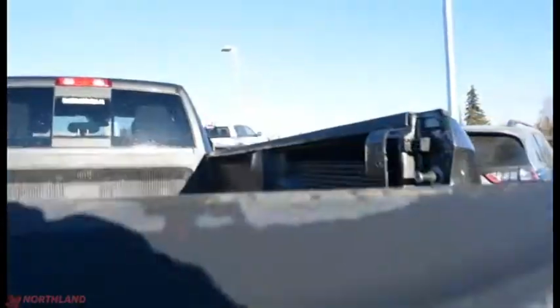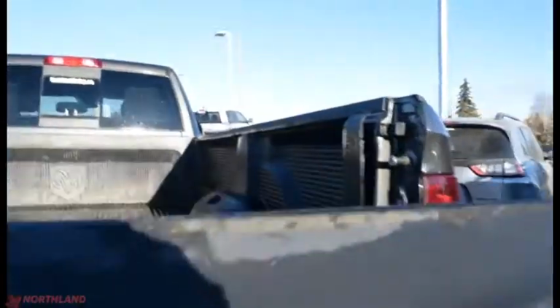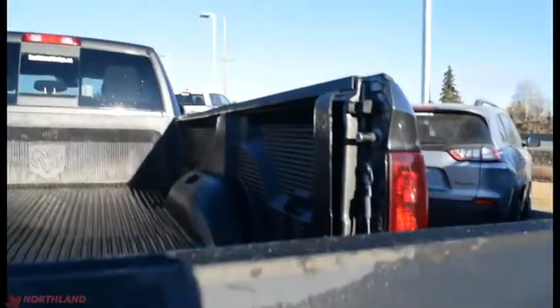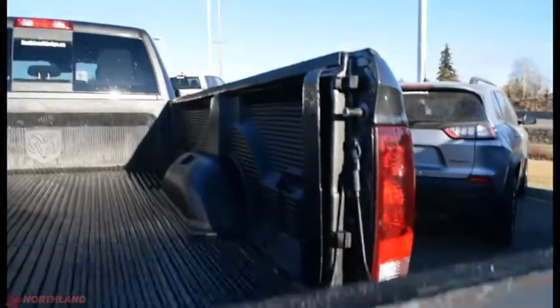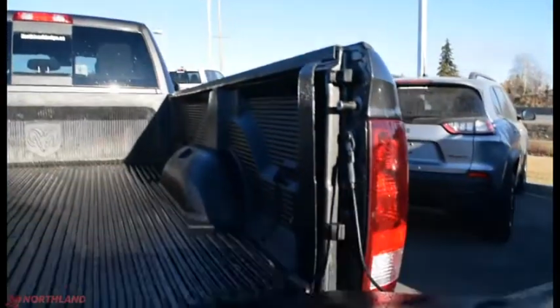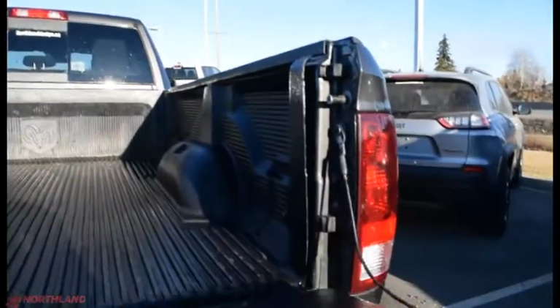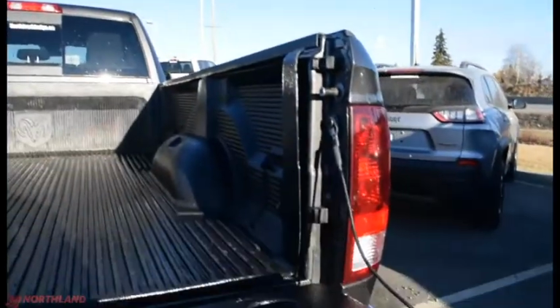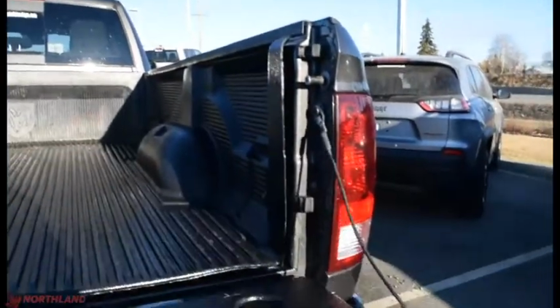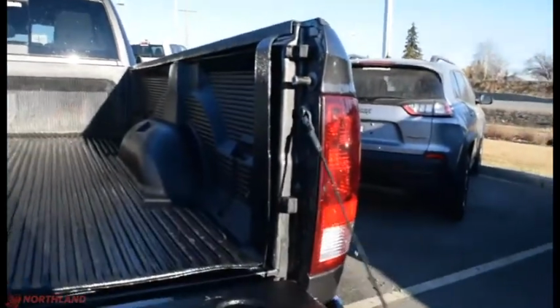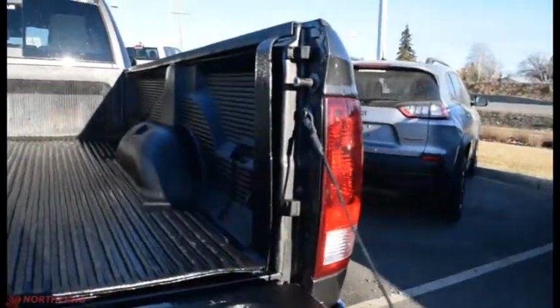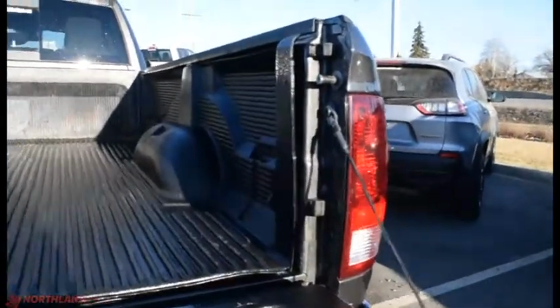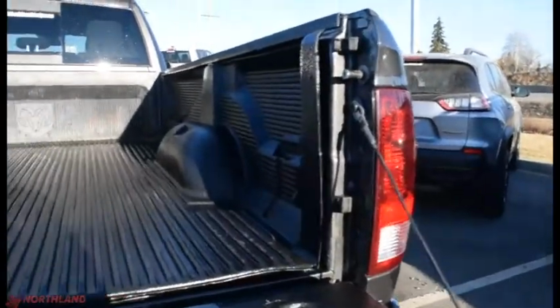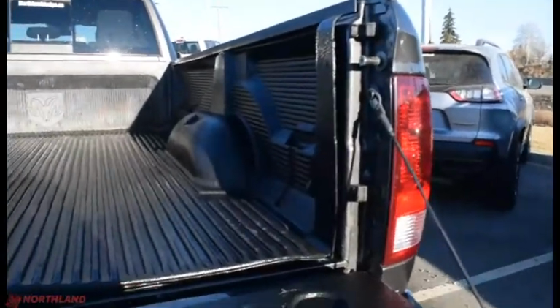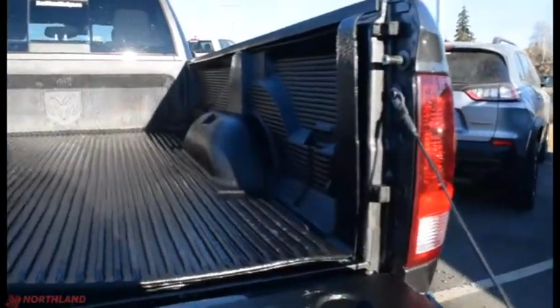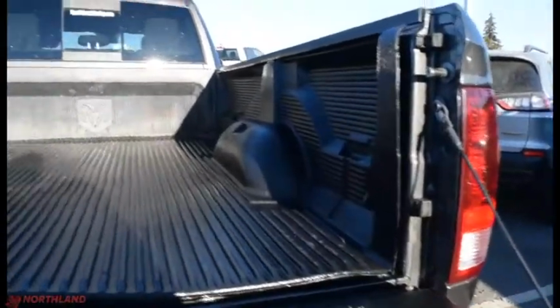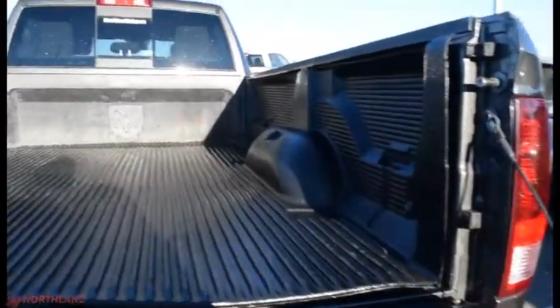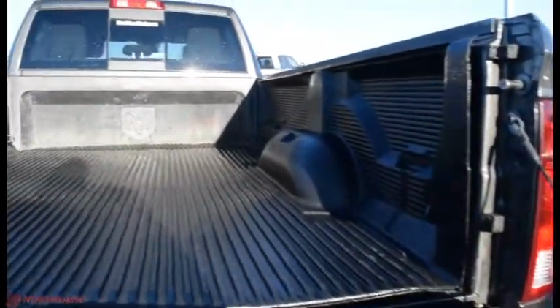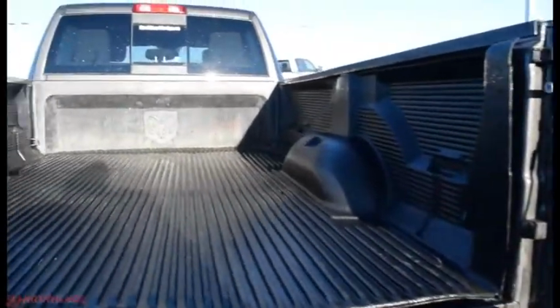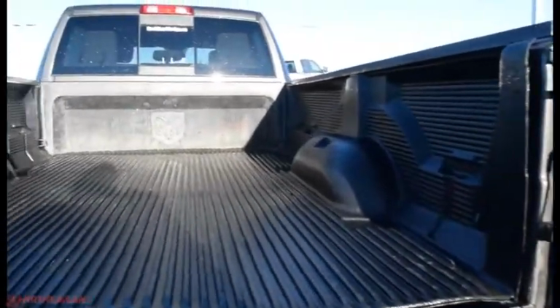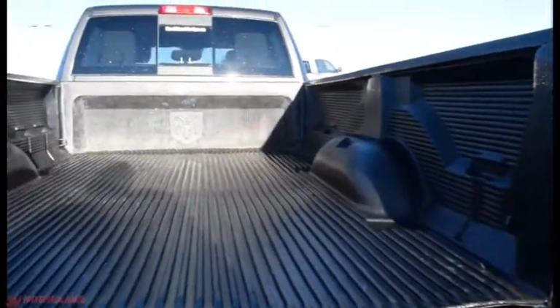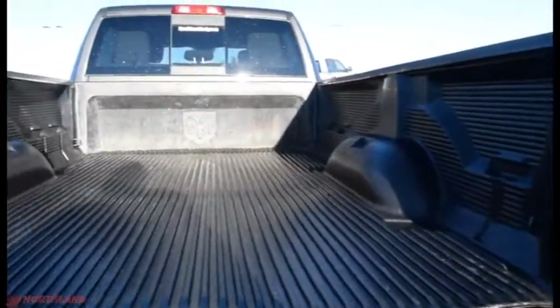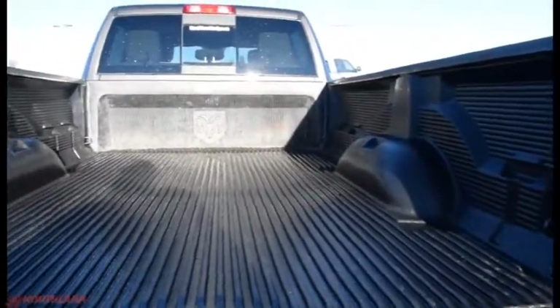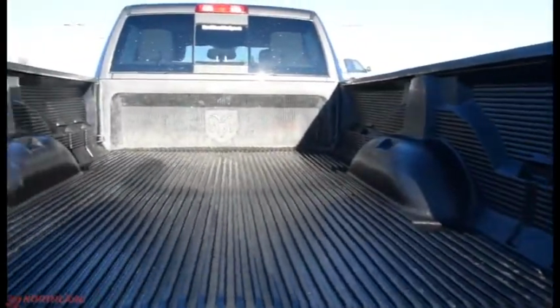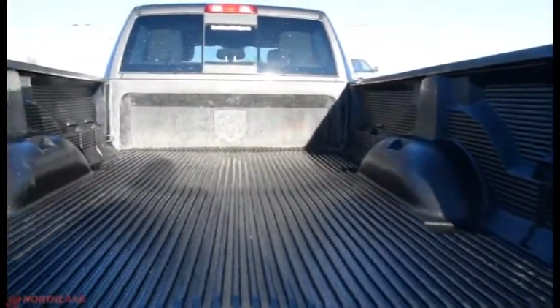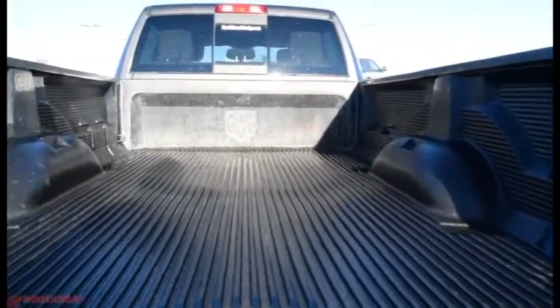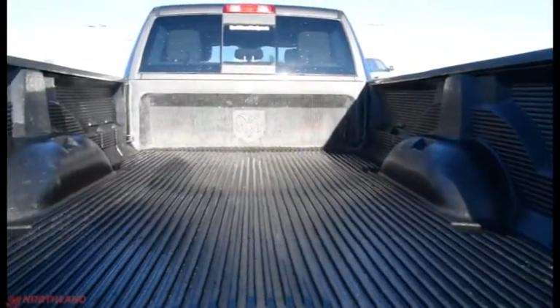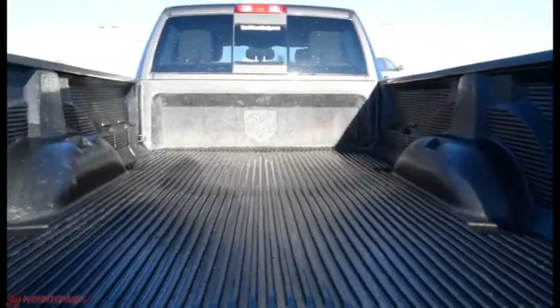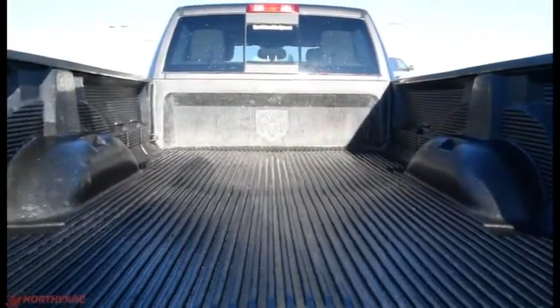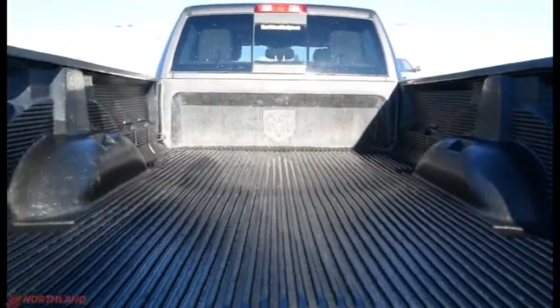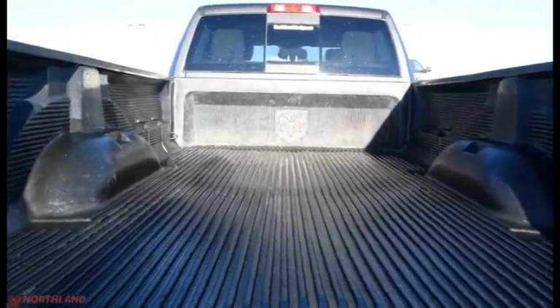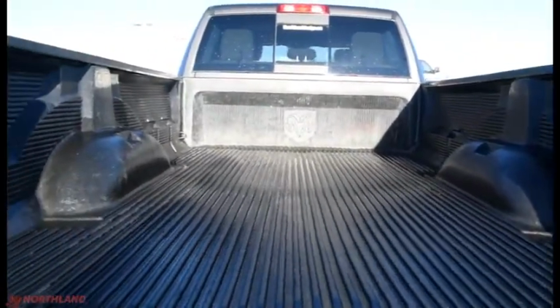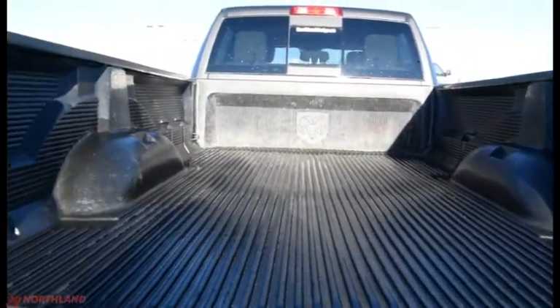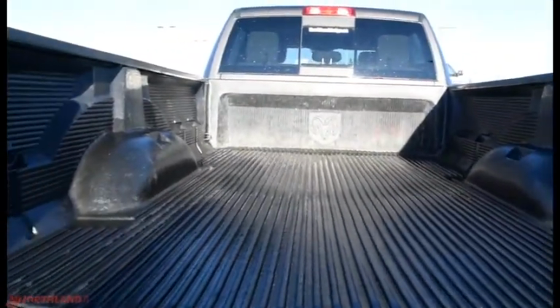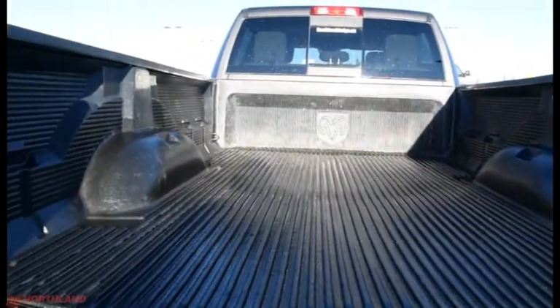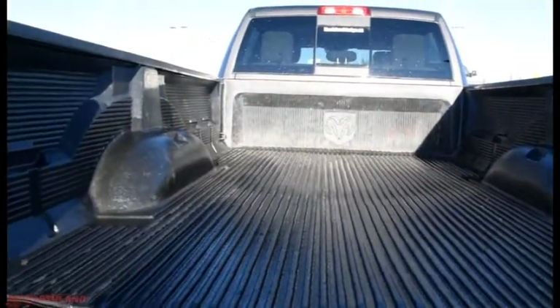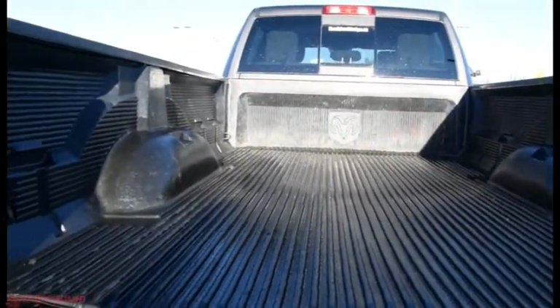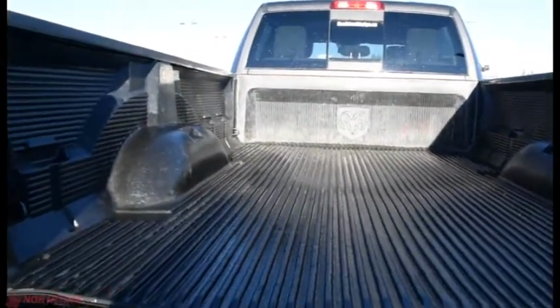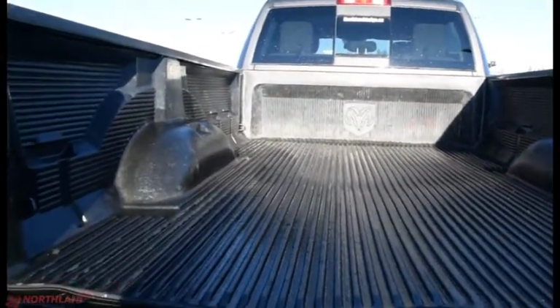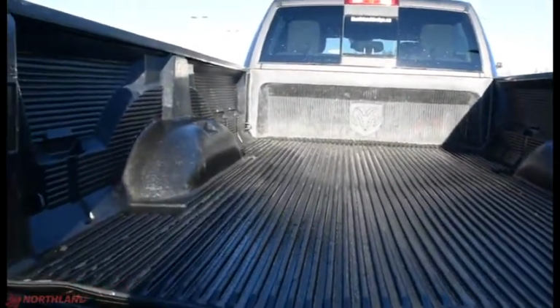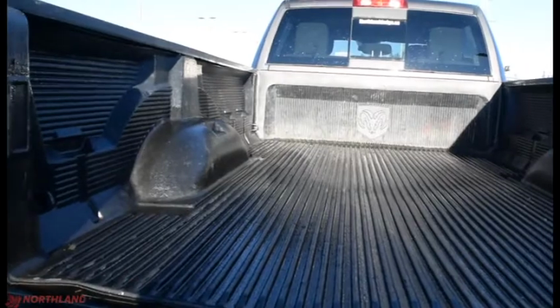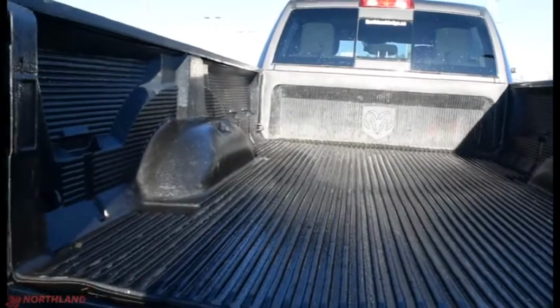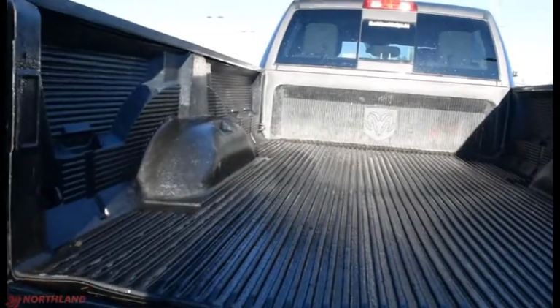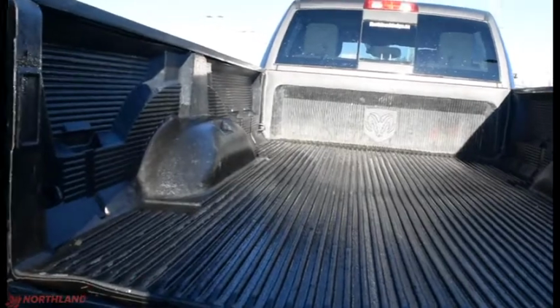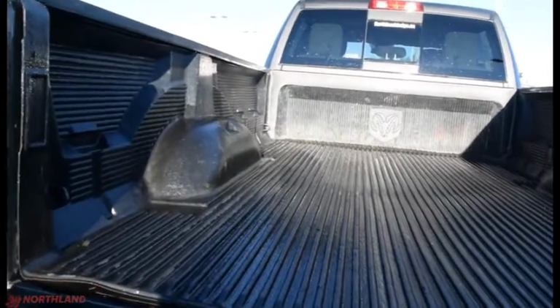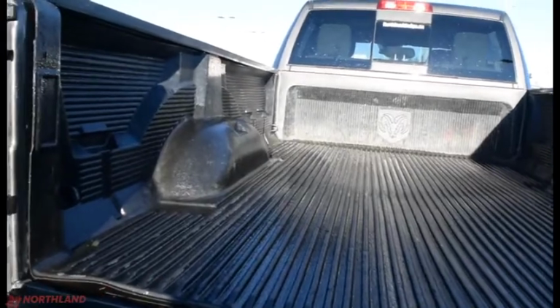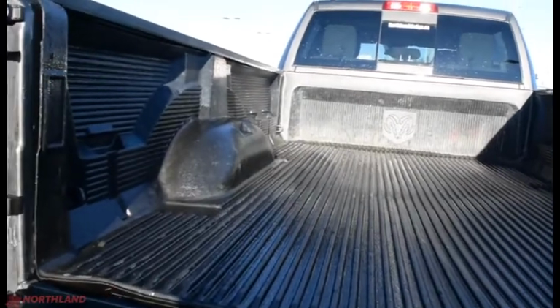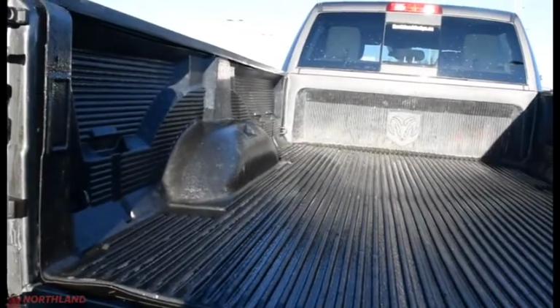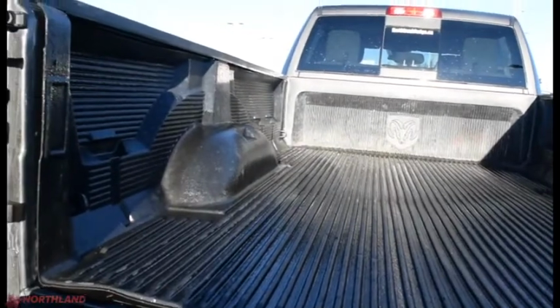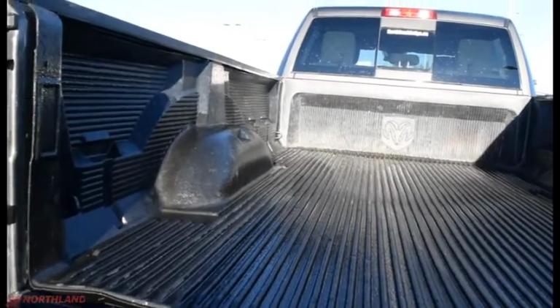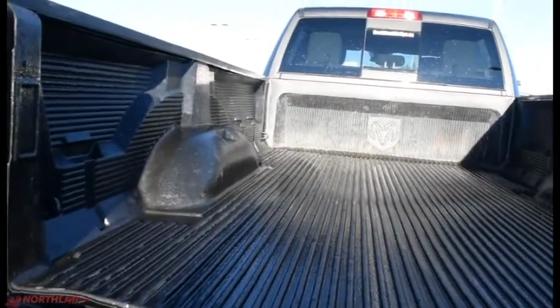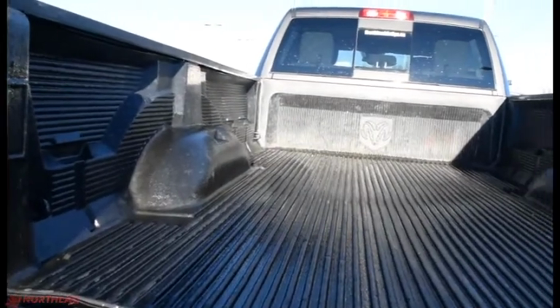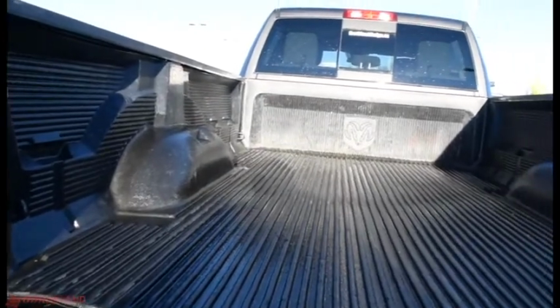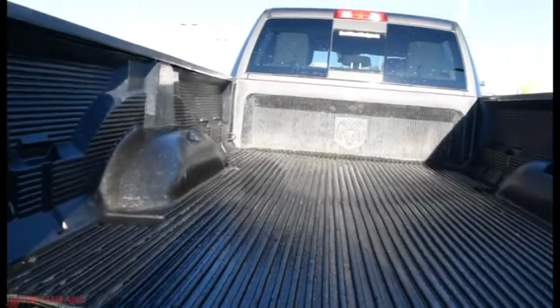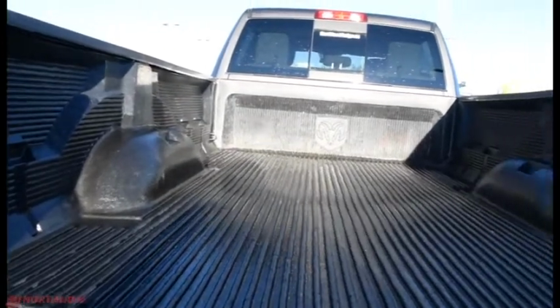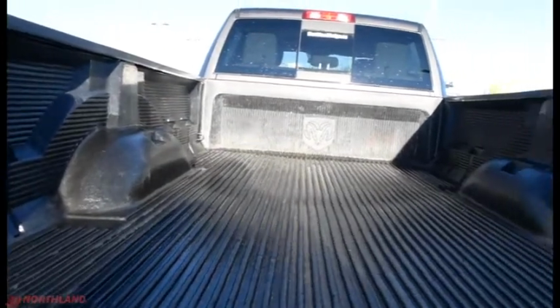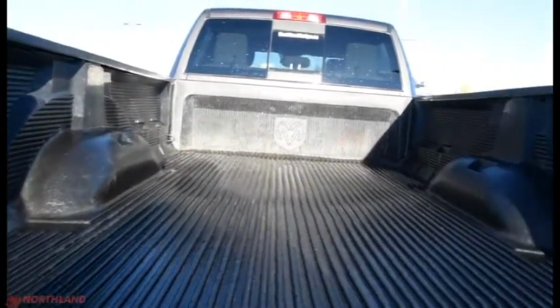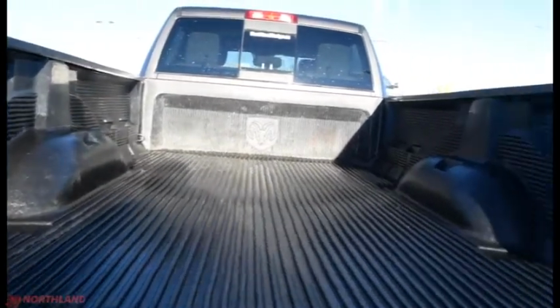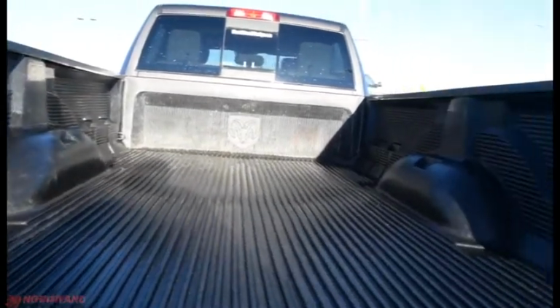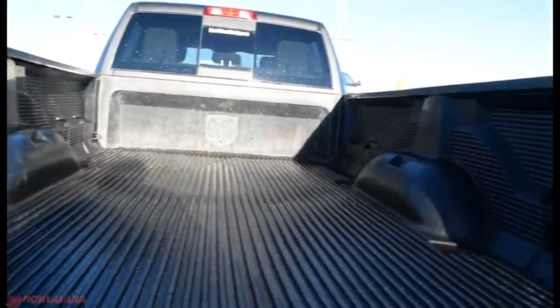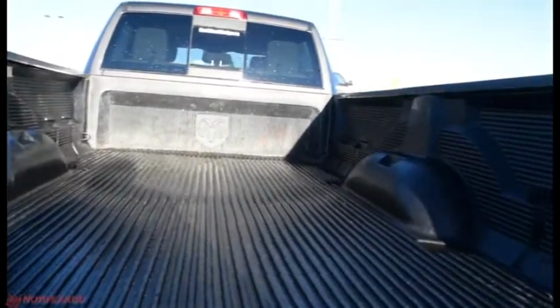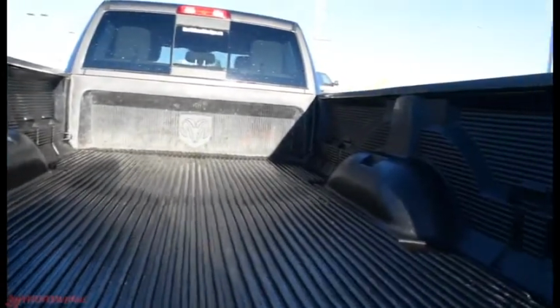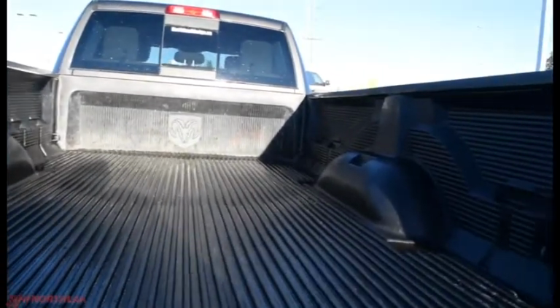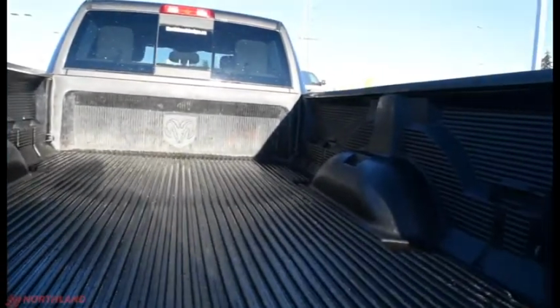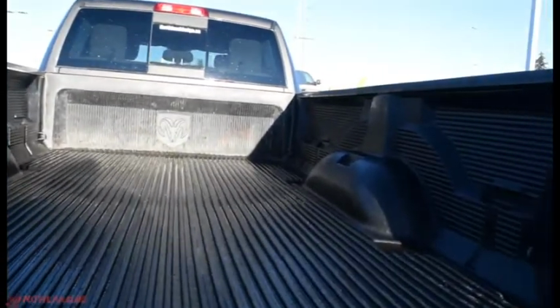Opening this up — tons of room back here. As mentioned, it's an 8-foot box, and it also has the box liner in it so it won't be getting scratched up.